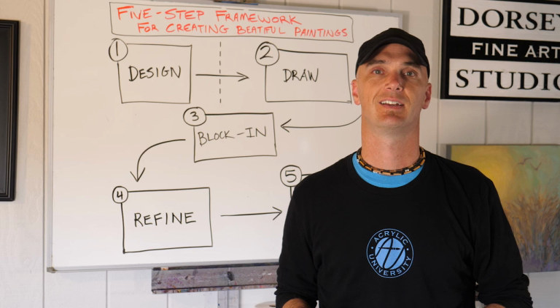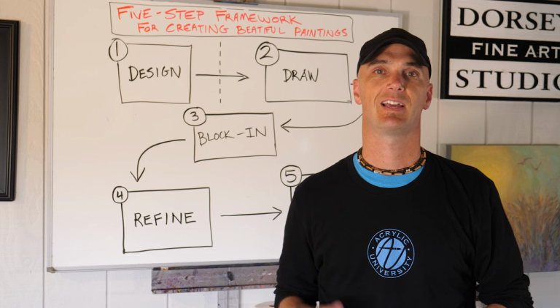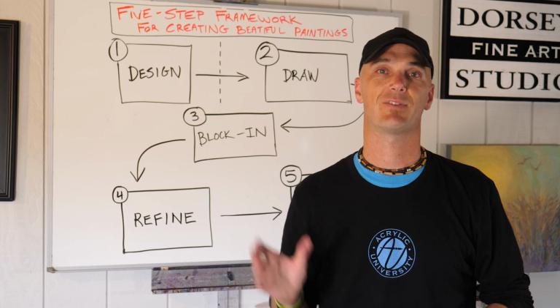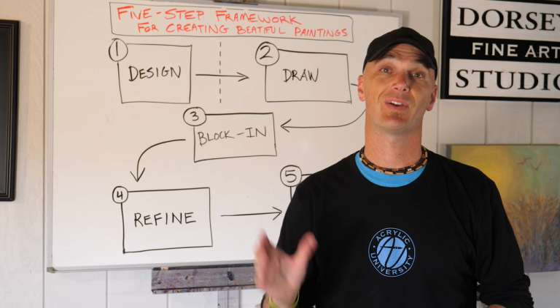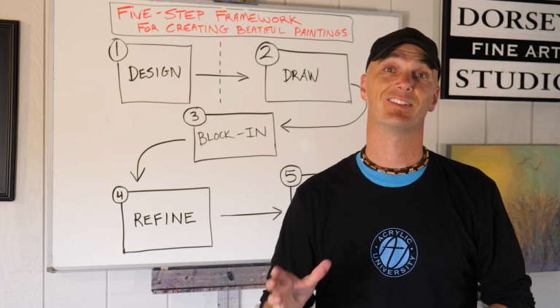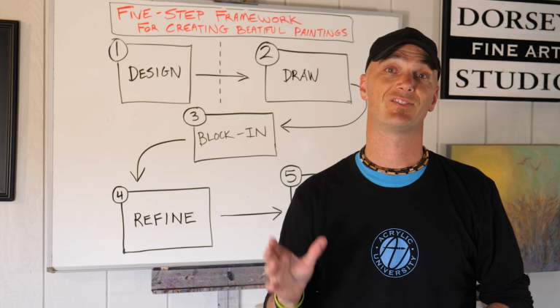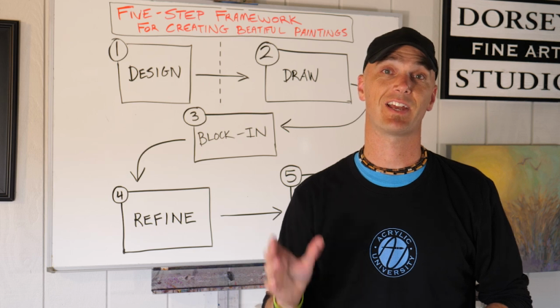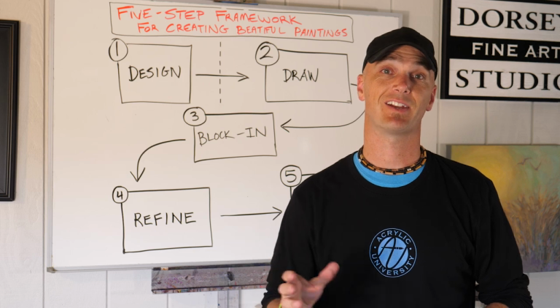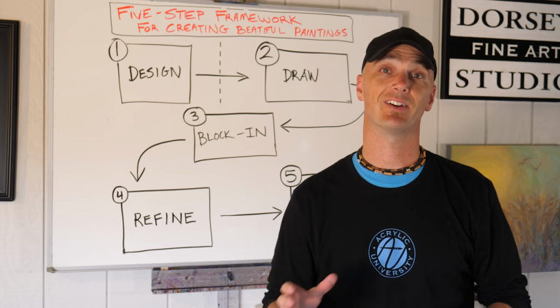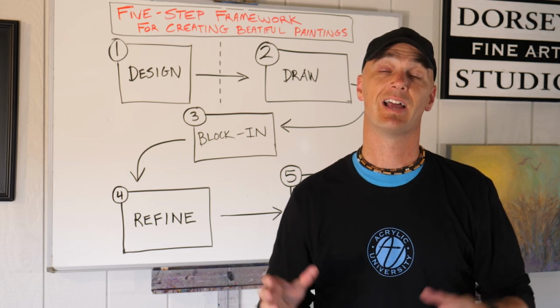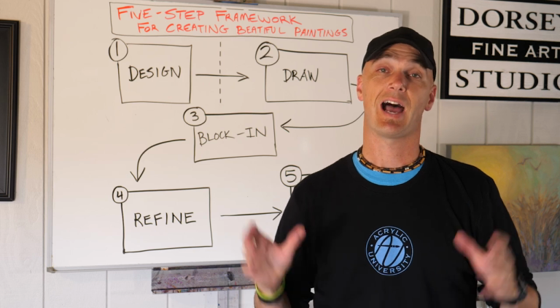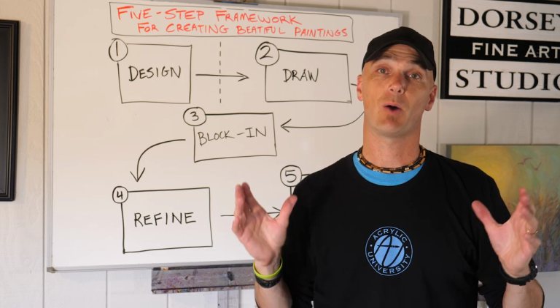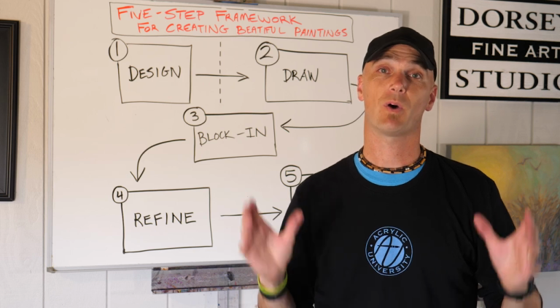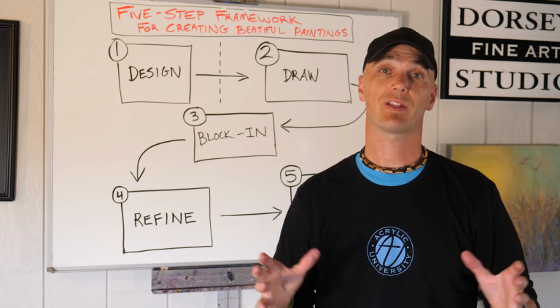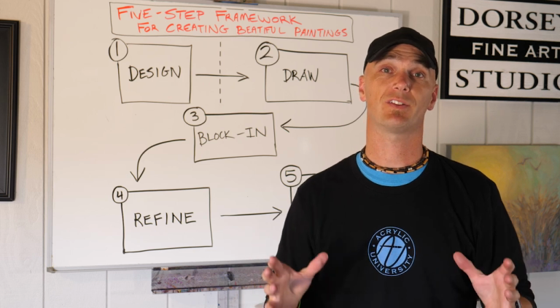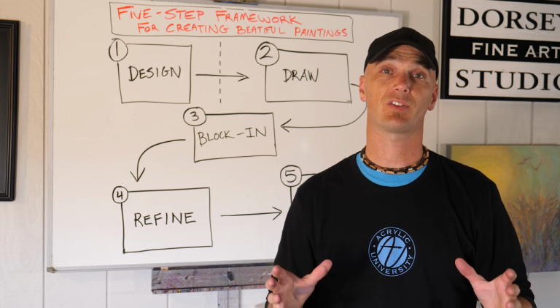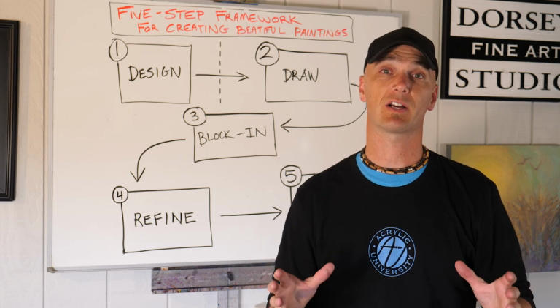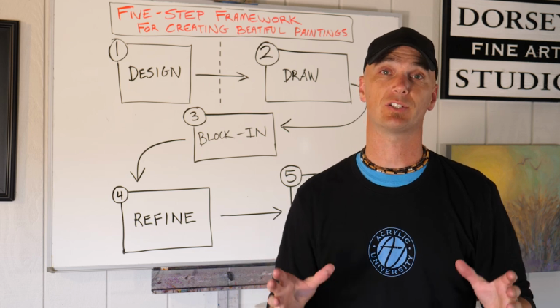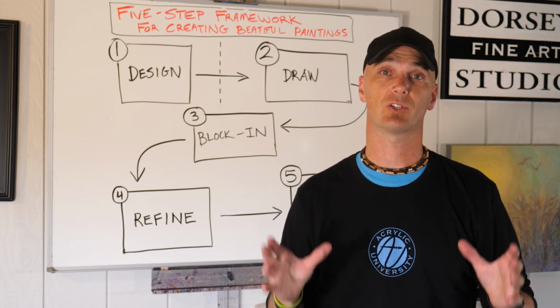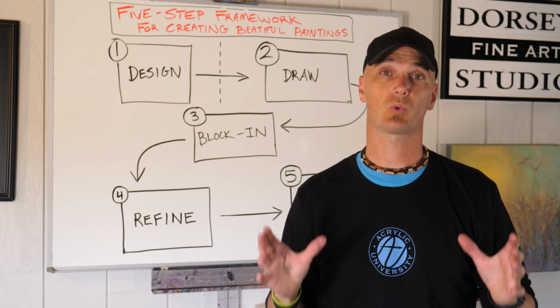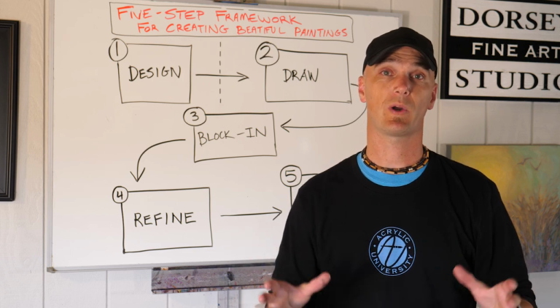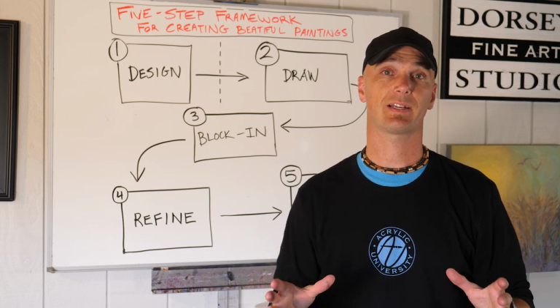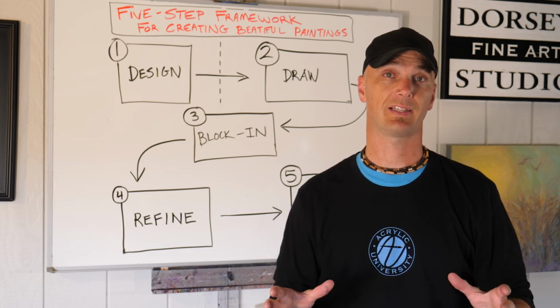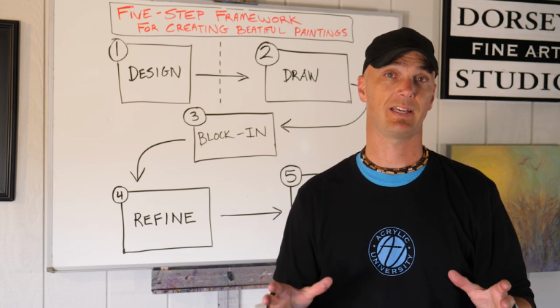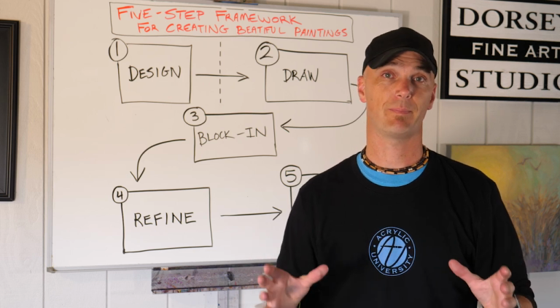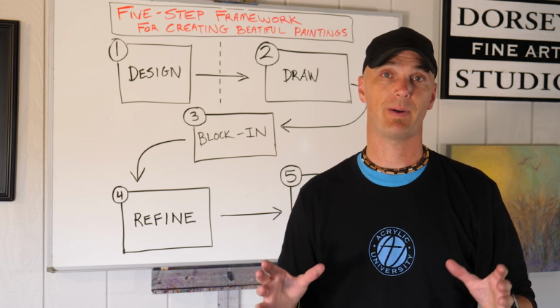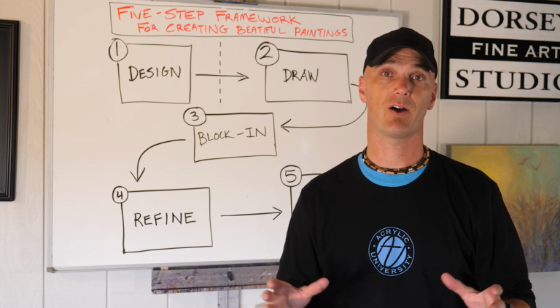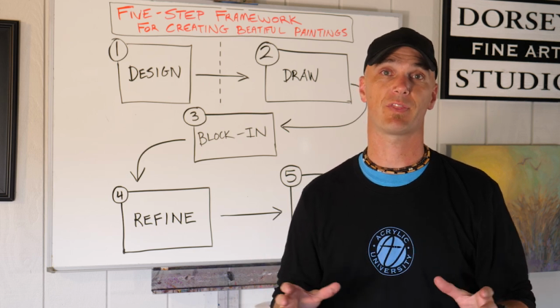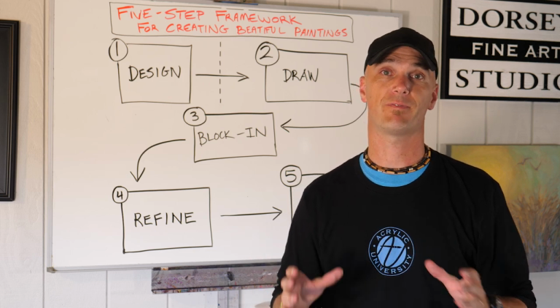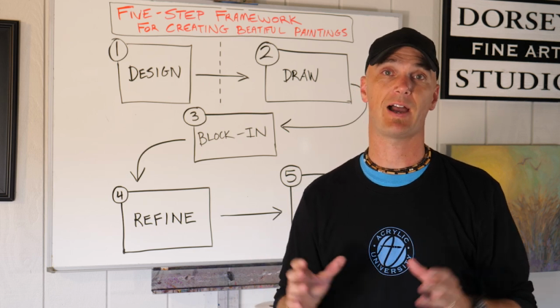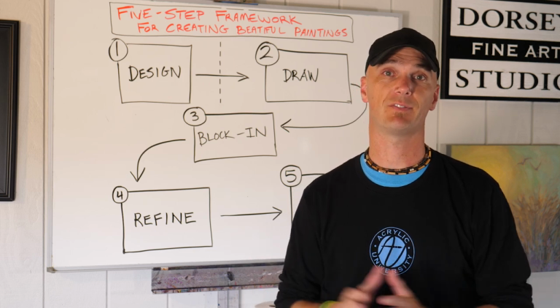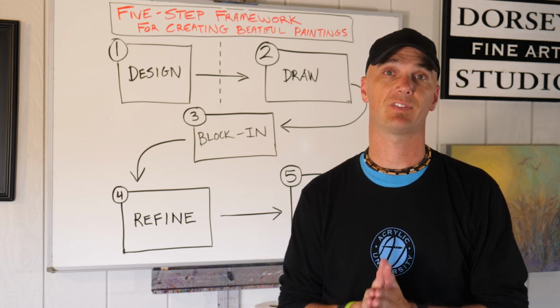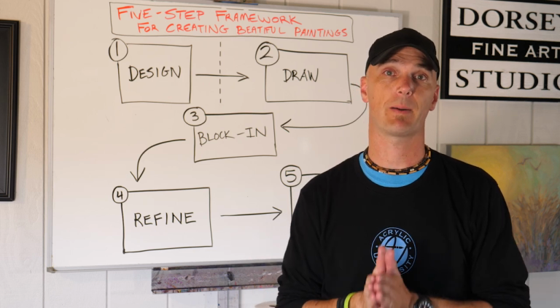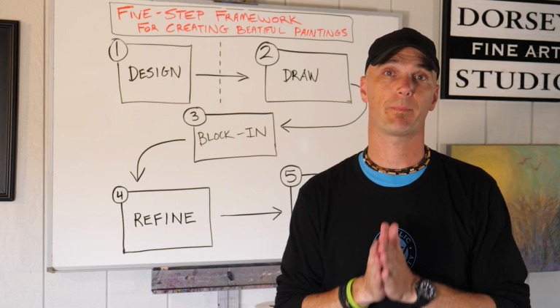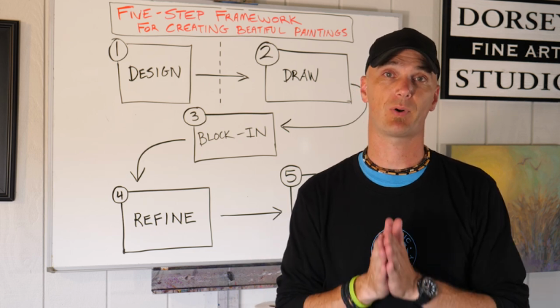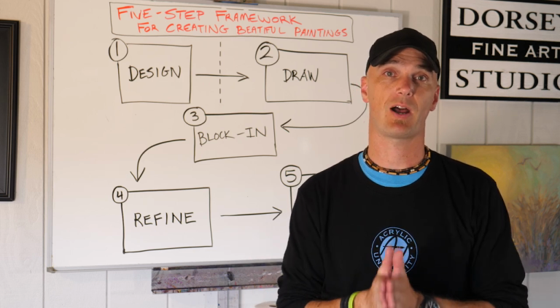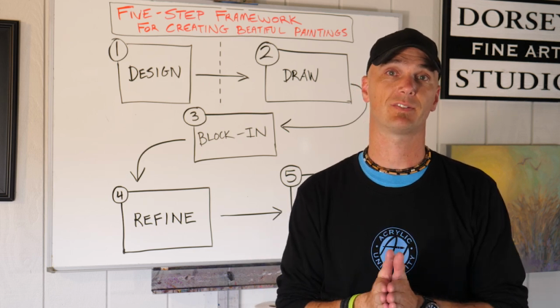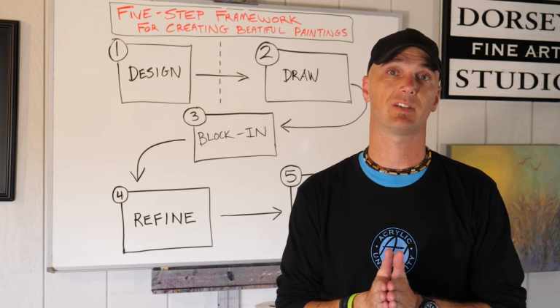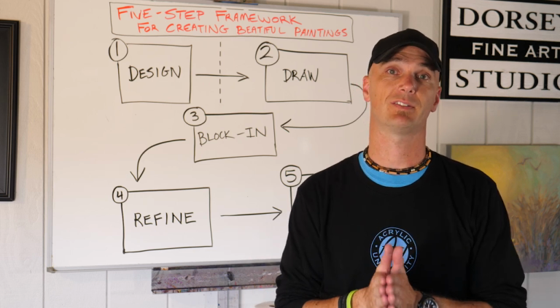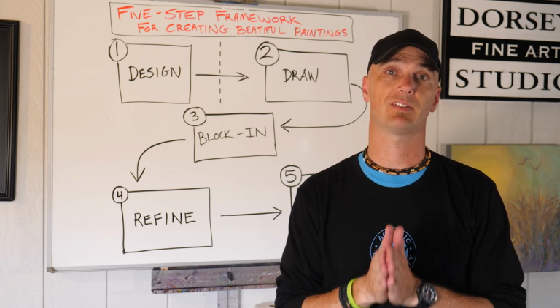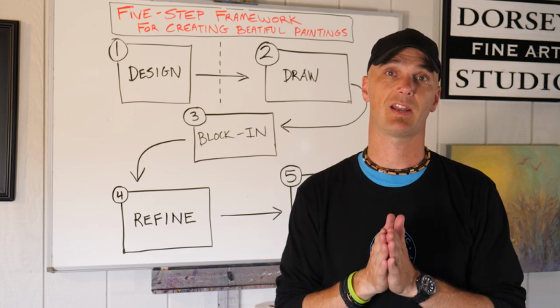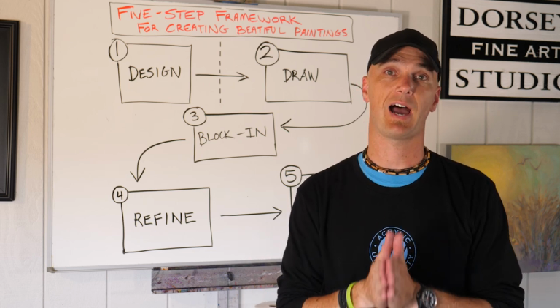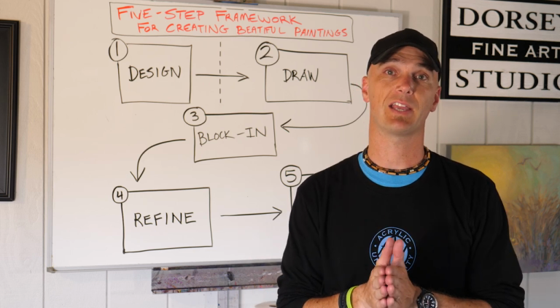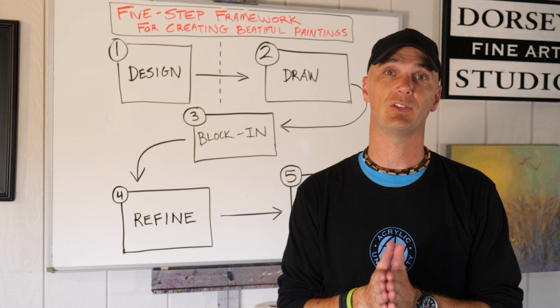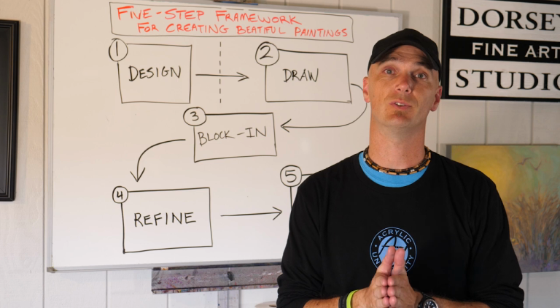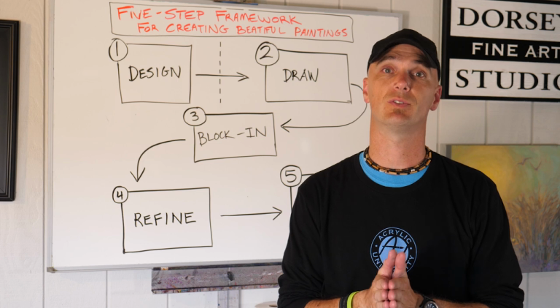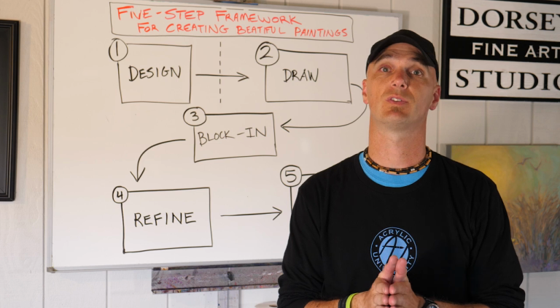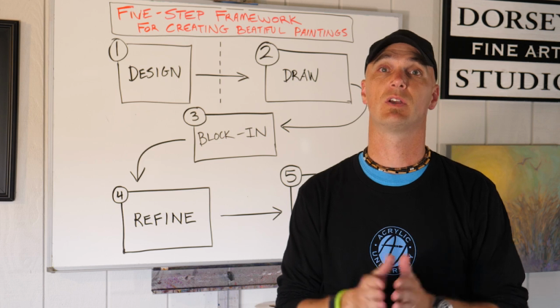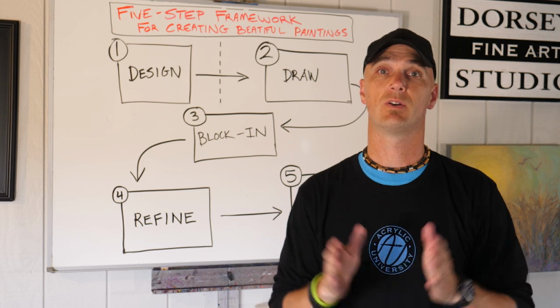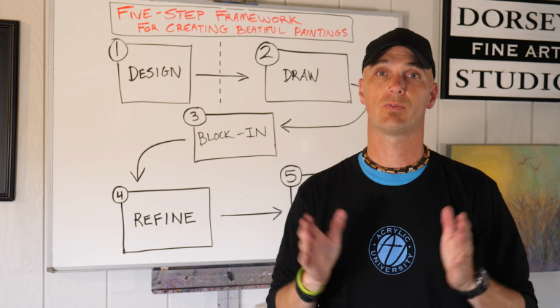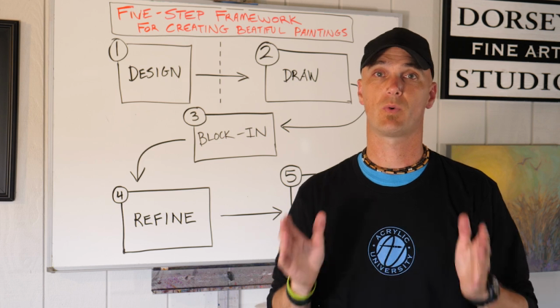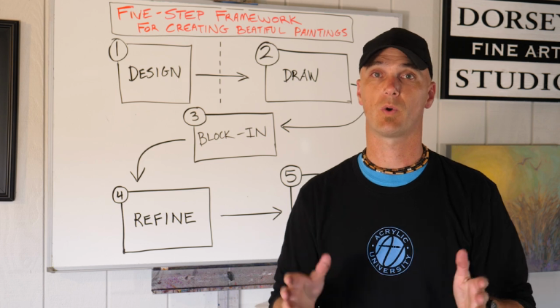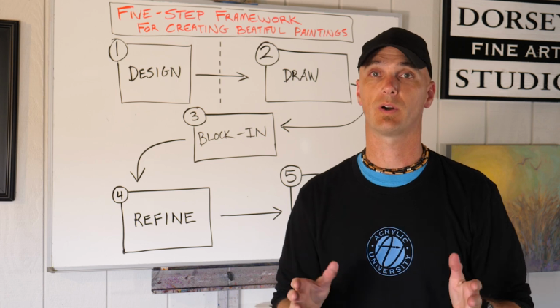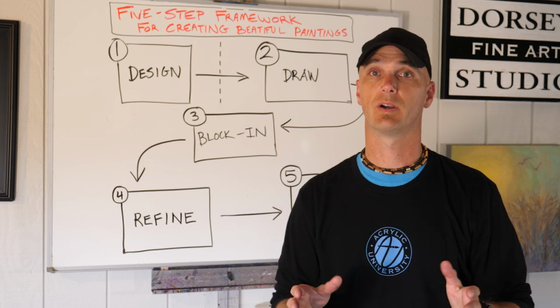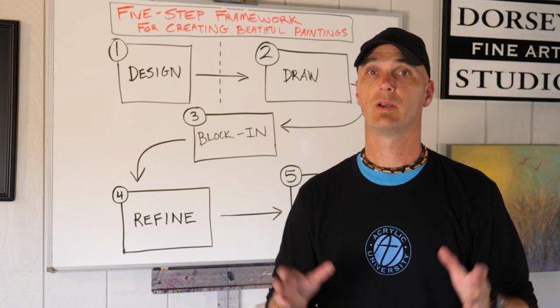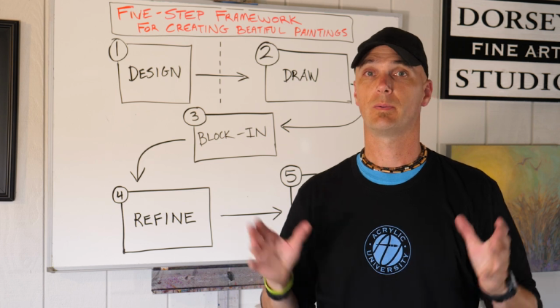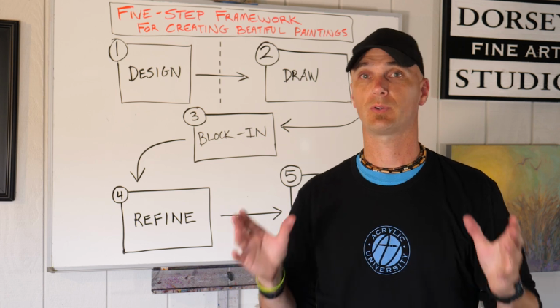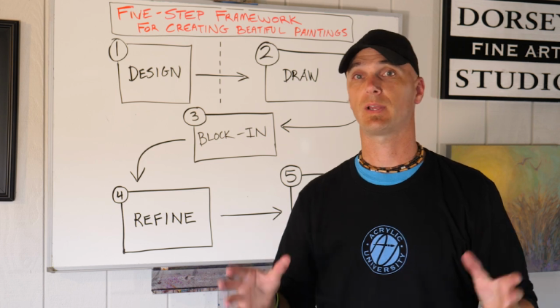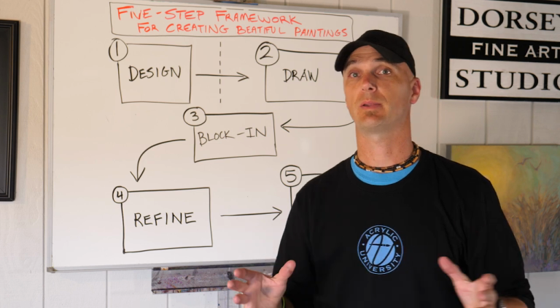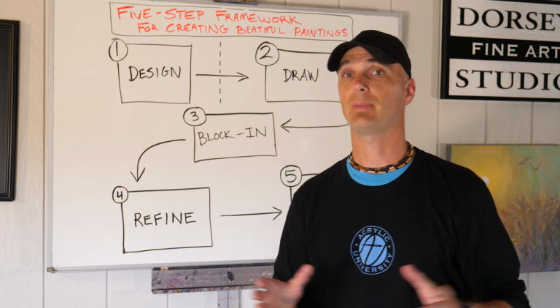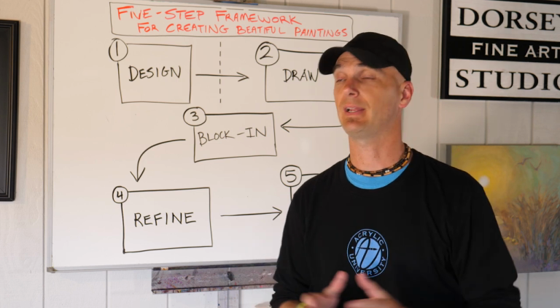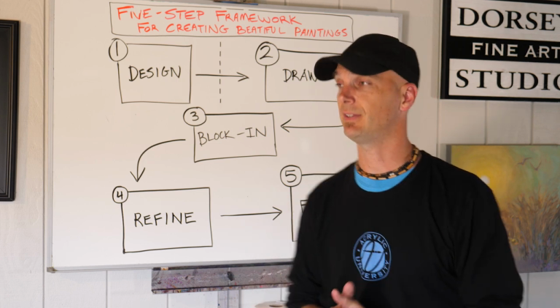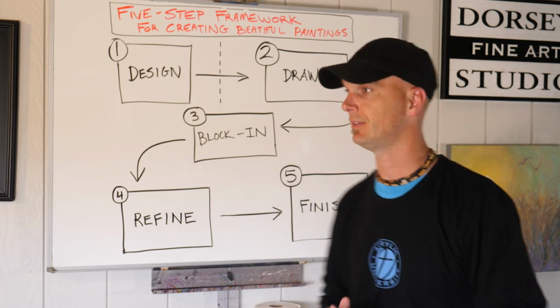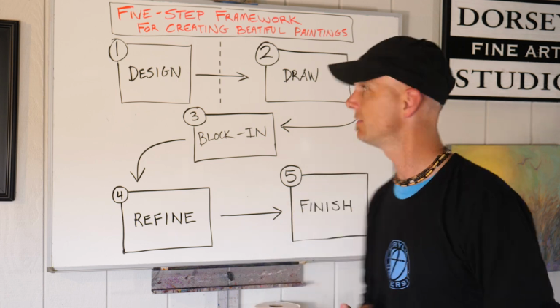Hey friends, Jed here. I wanted to talk to you quickly about the five step process that I use for creating paintings.